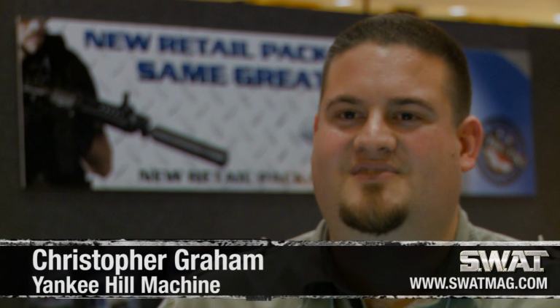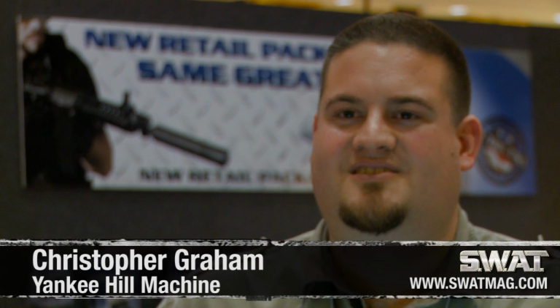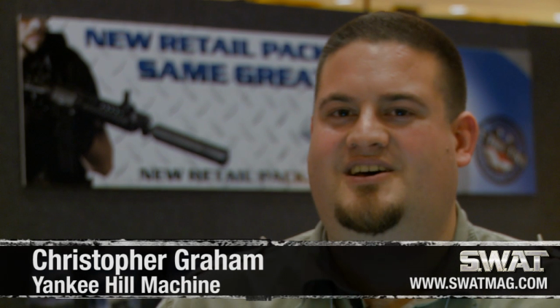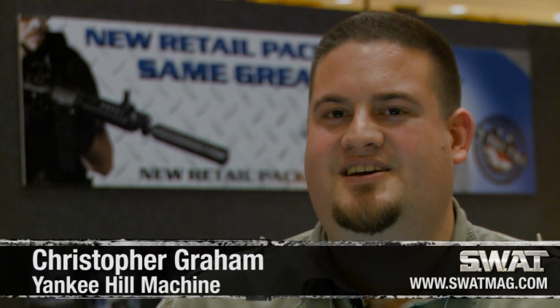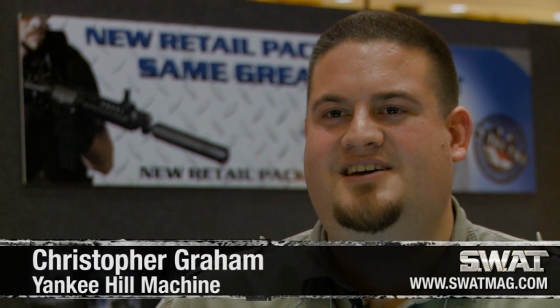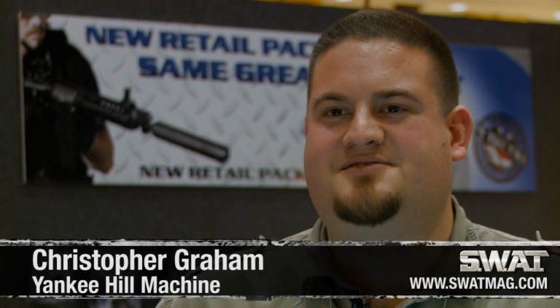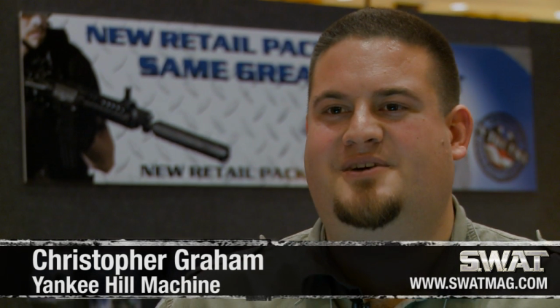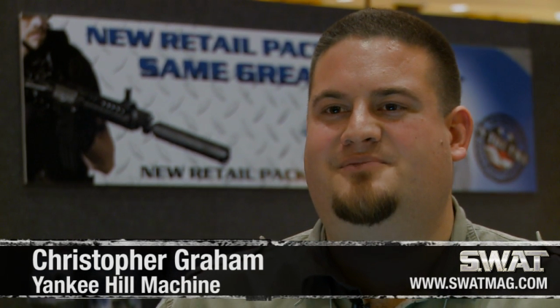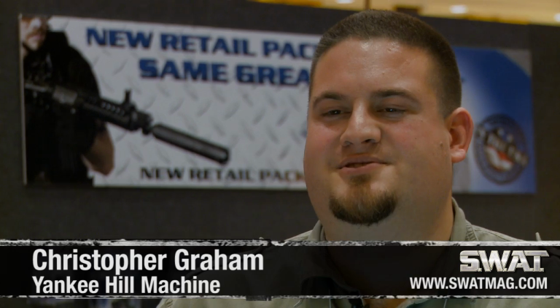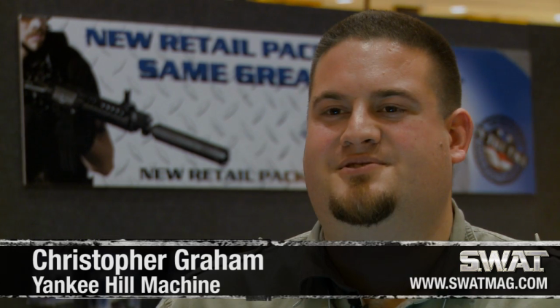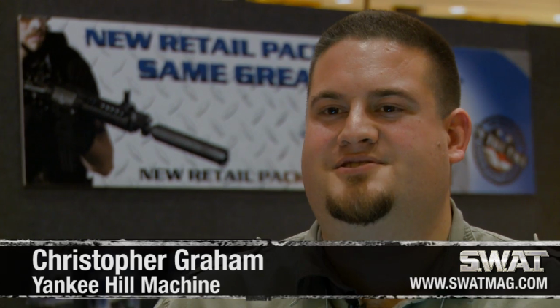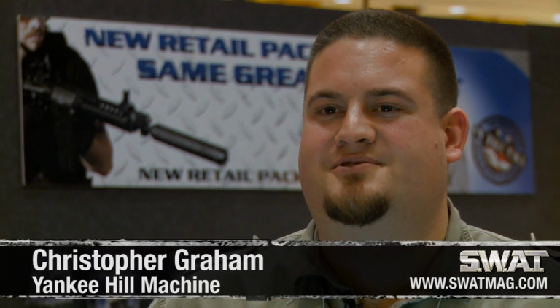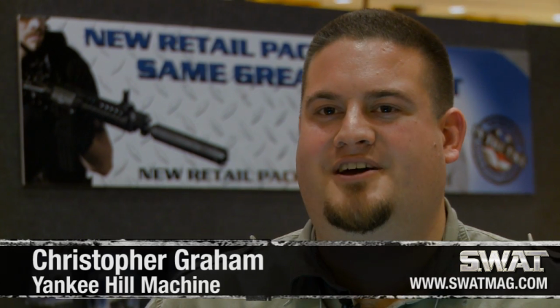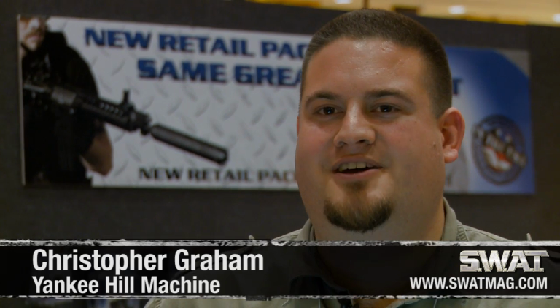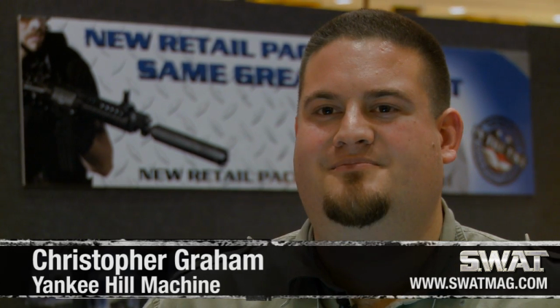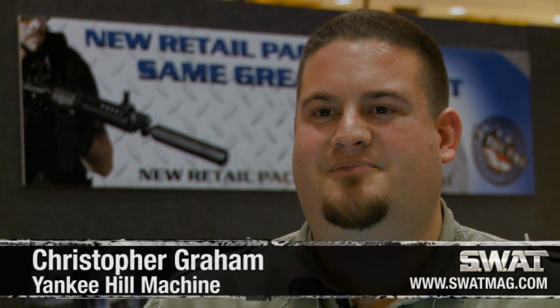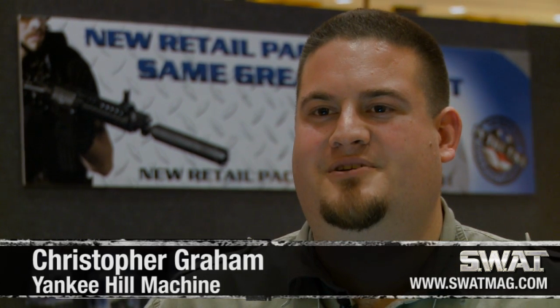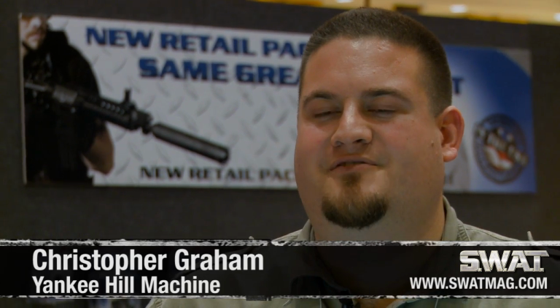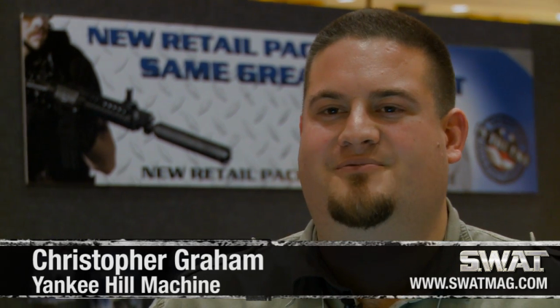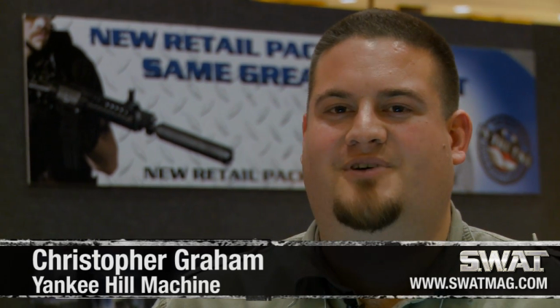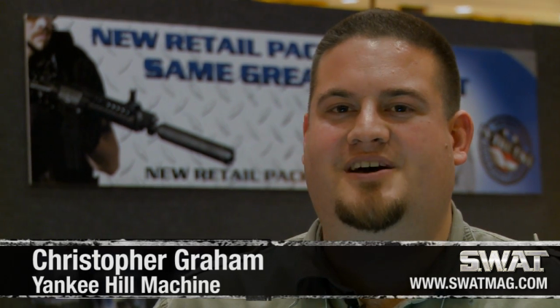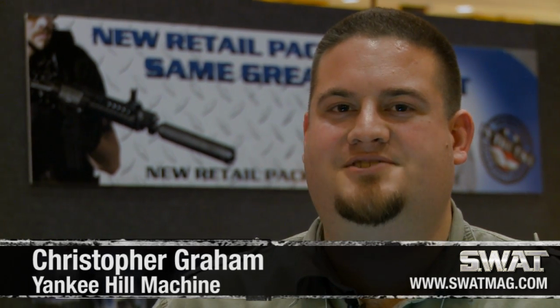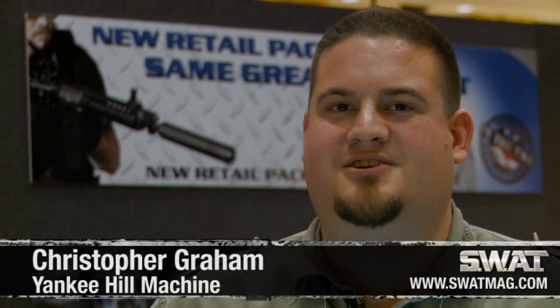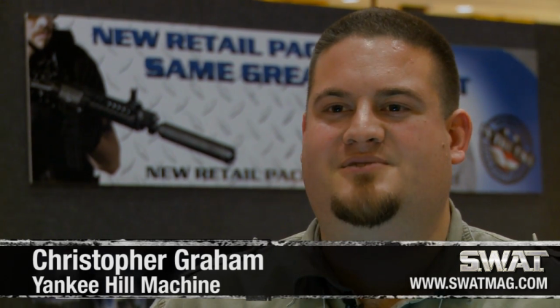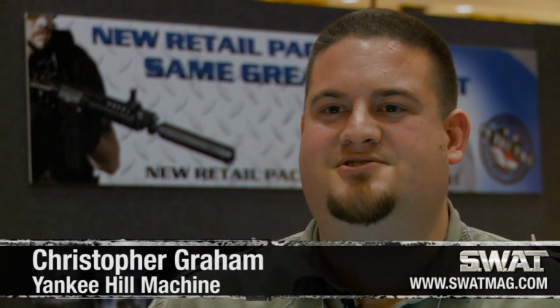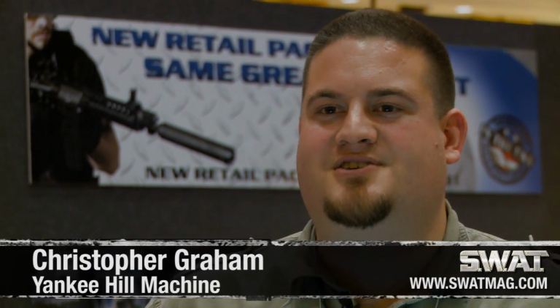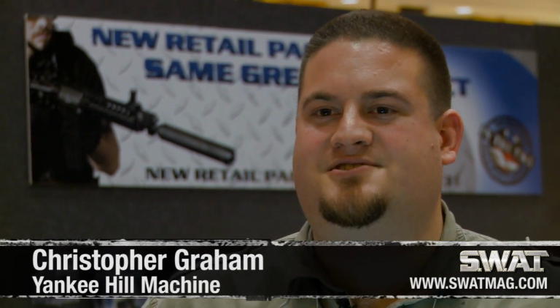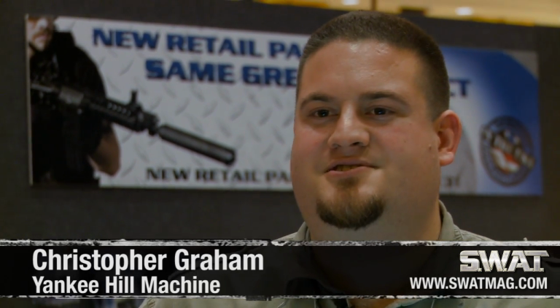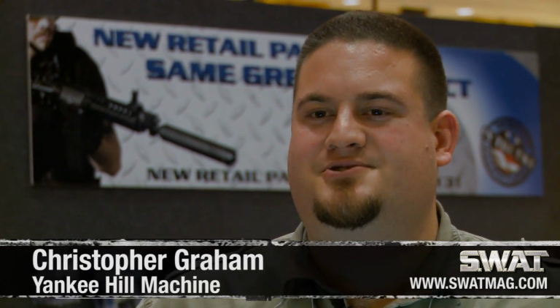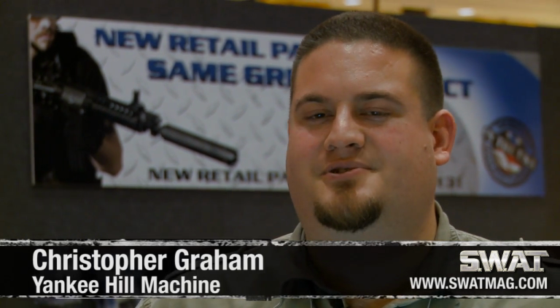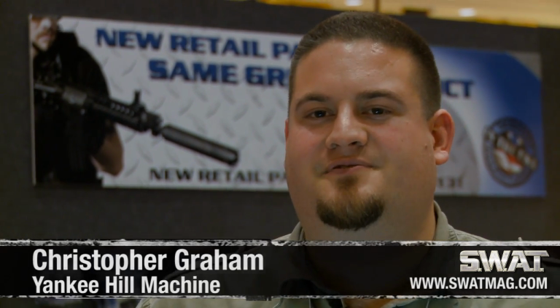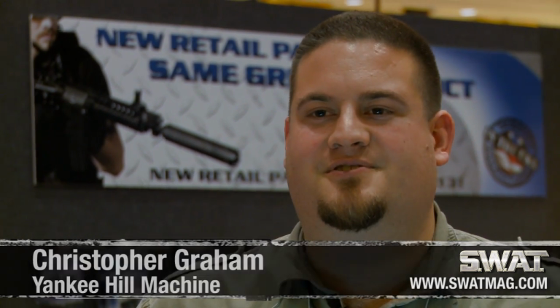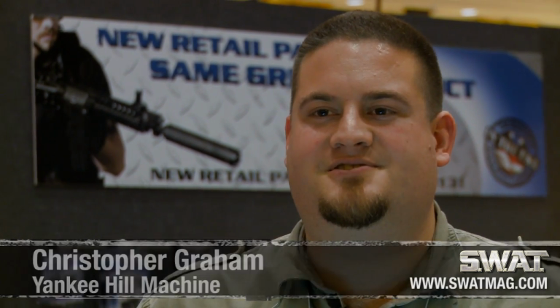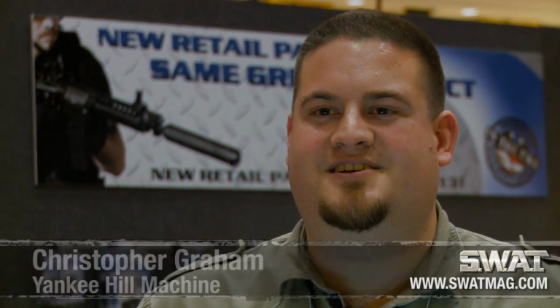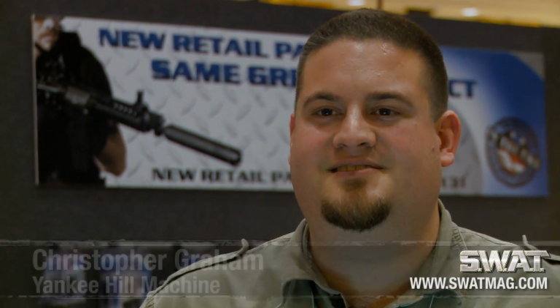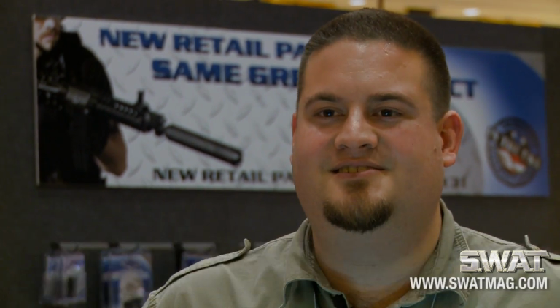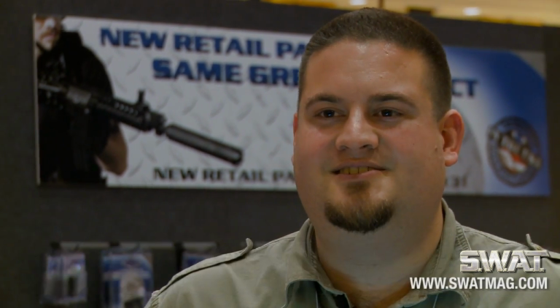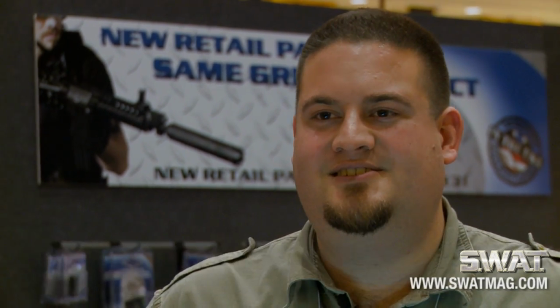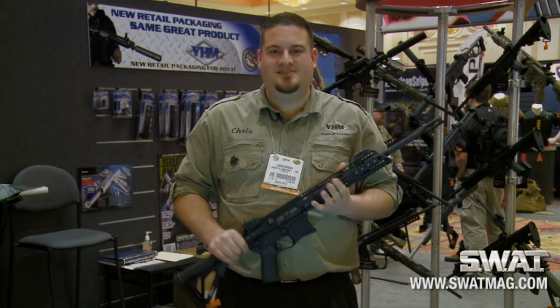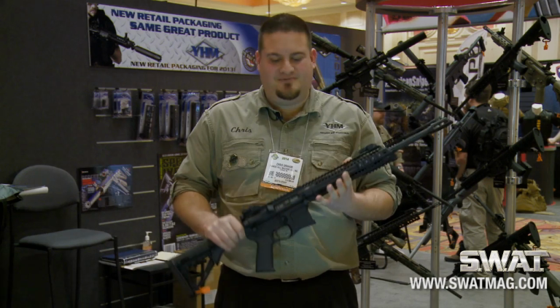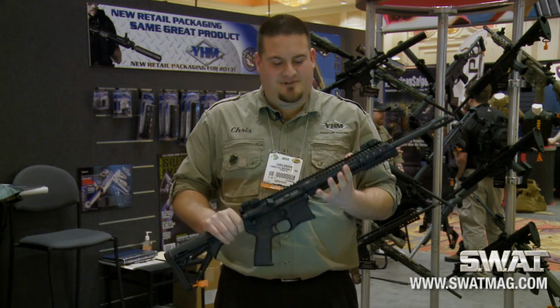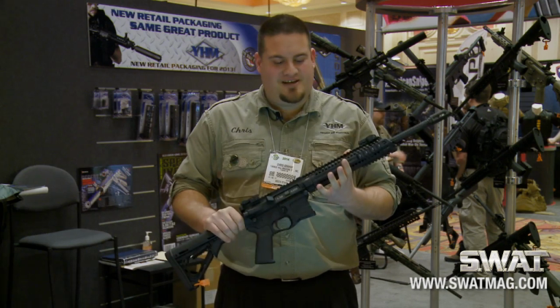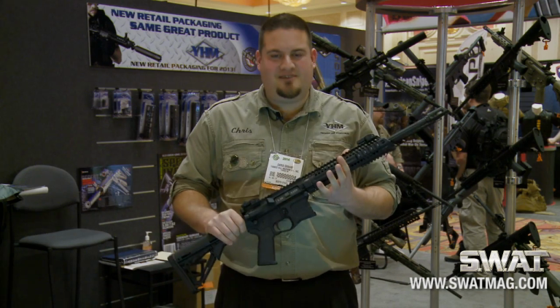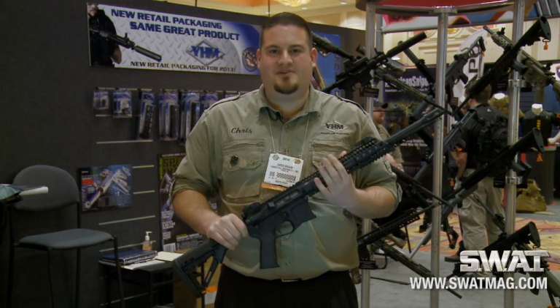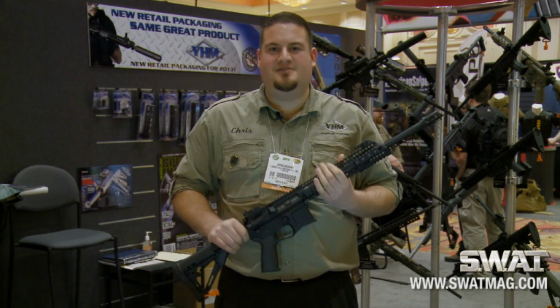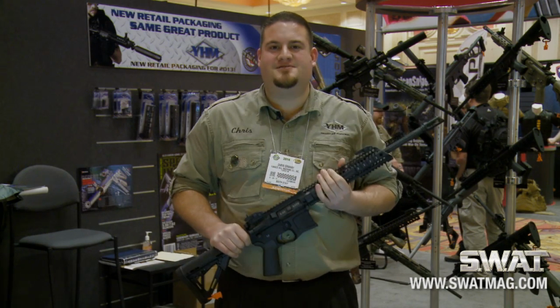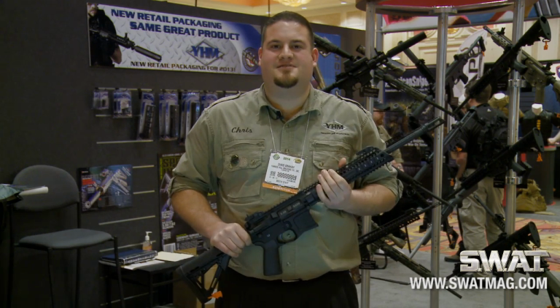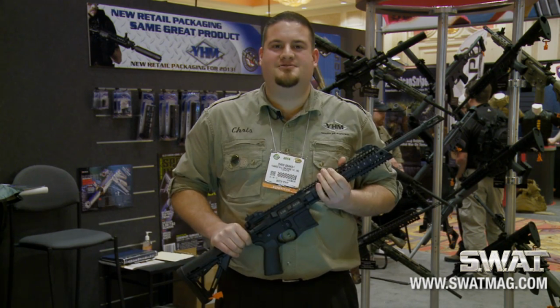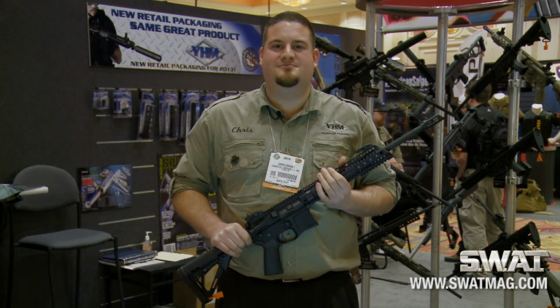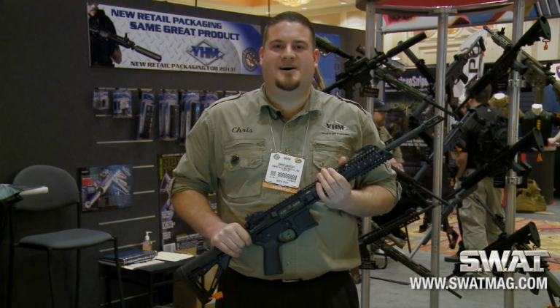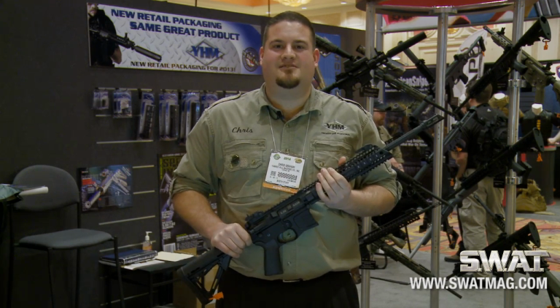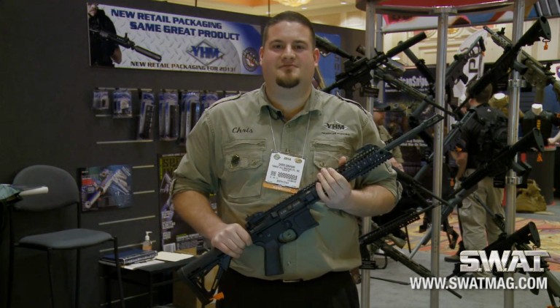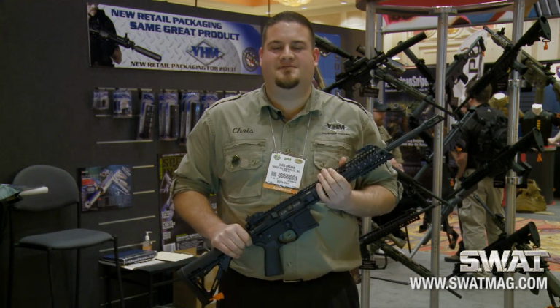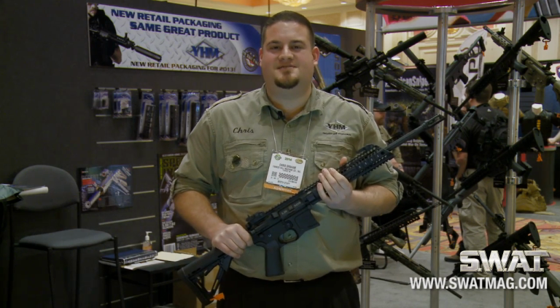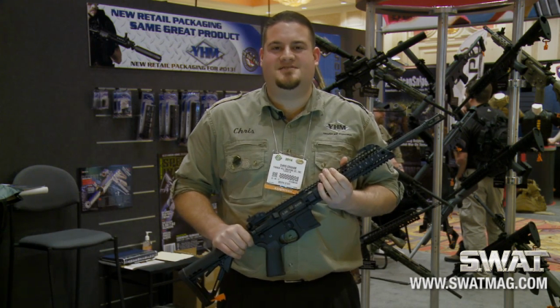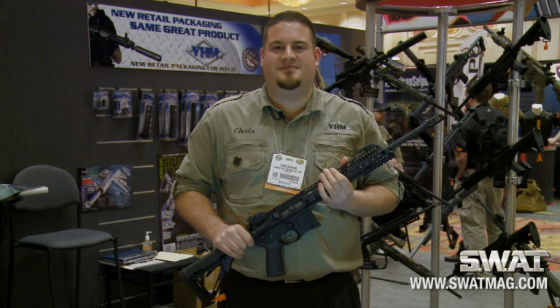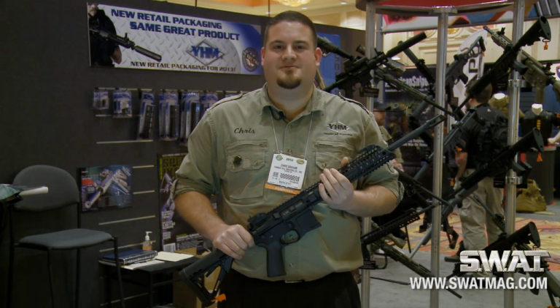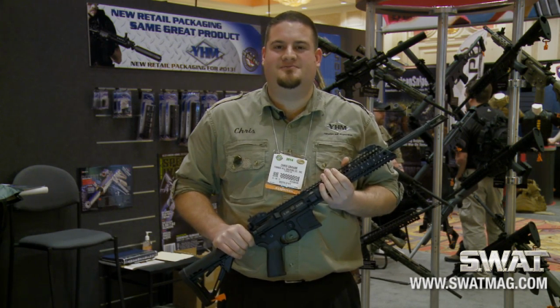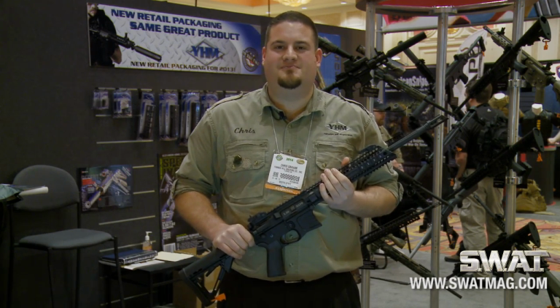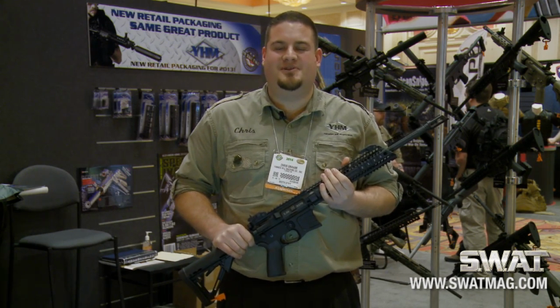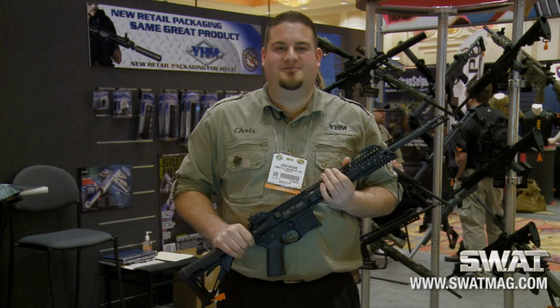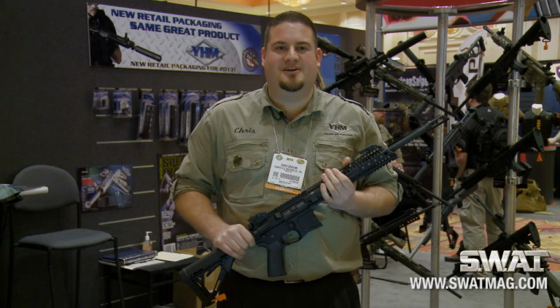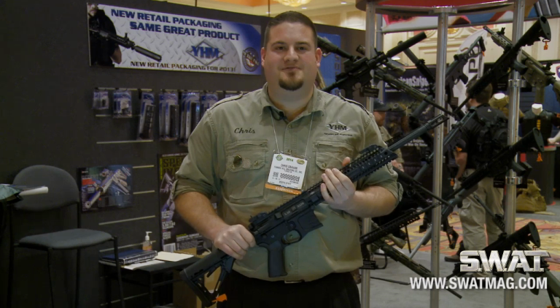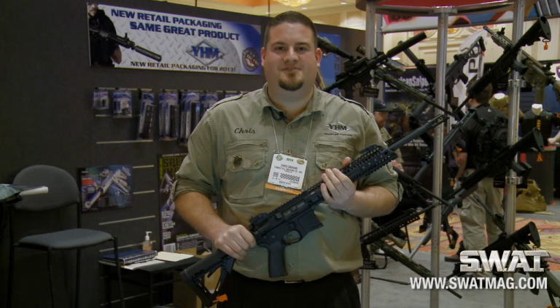Hi guys, my name is Chris Graham. I'm here from YHM at SHOT Show 2014. What I have here is our new Model 57 billet rifle.